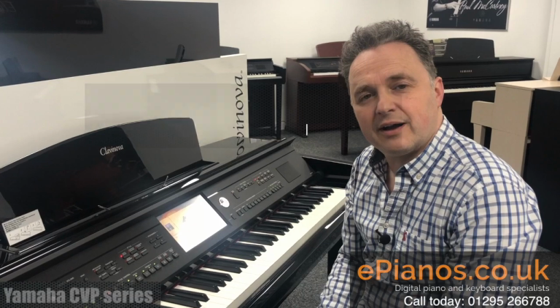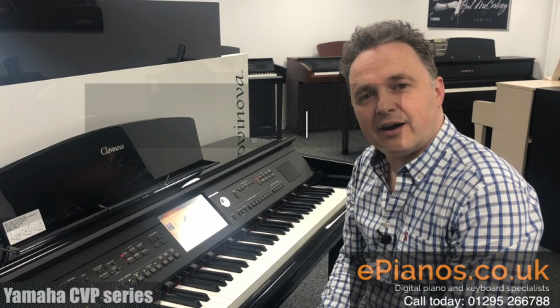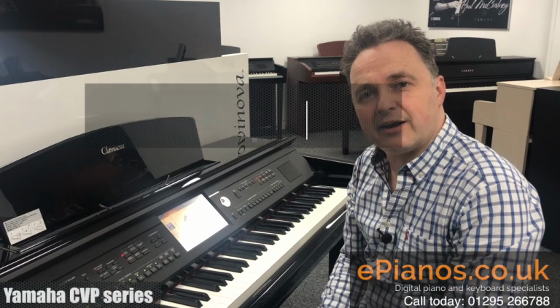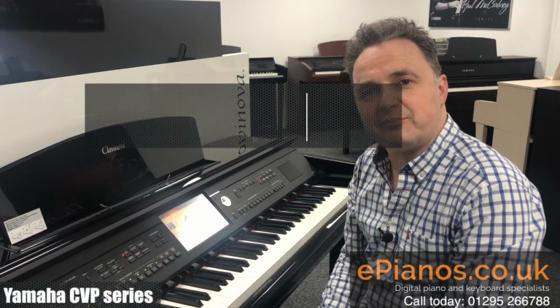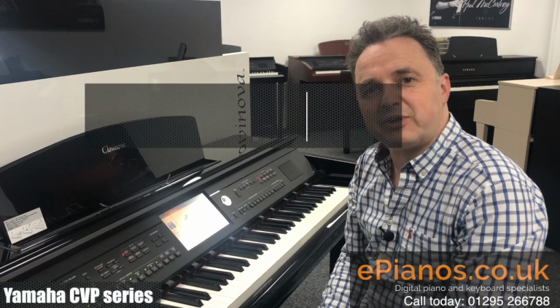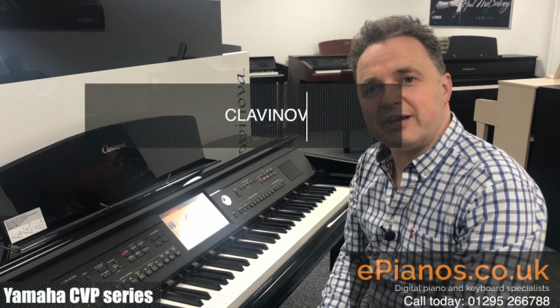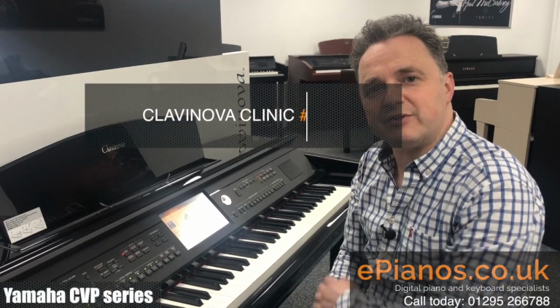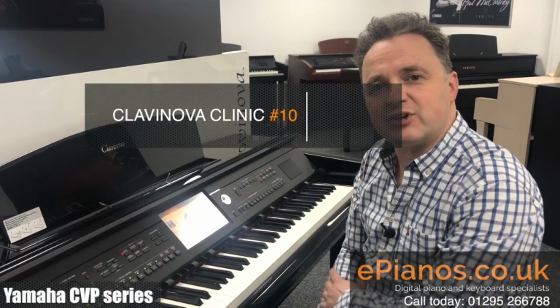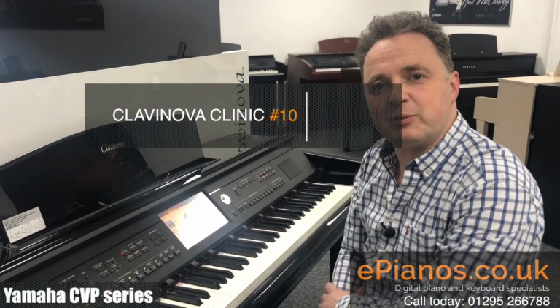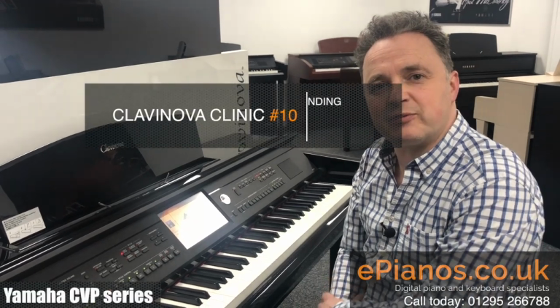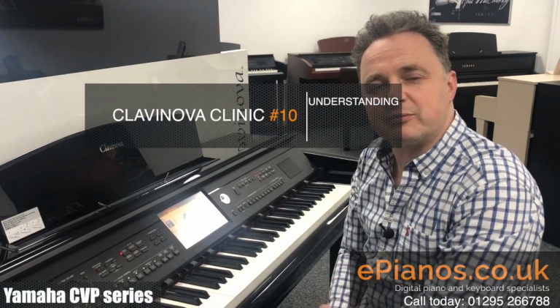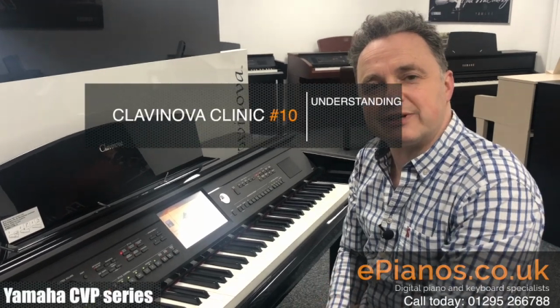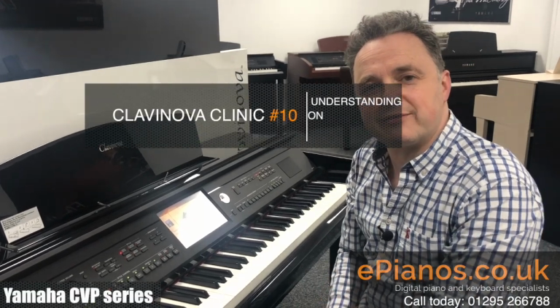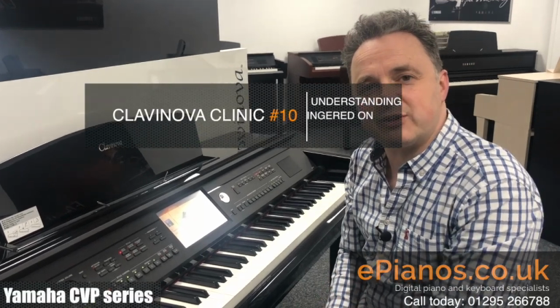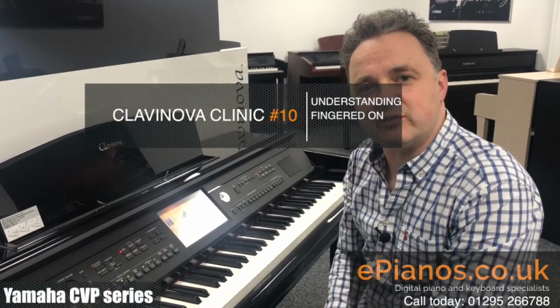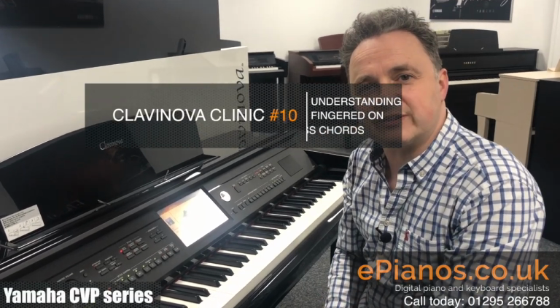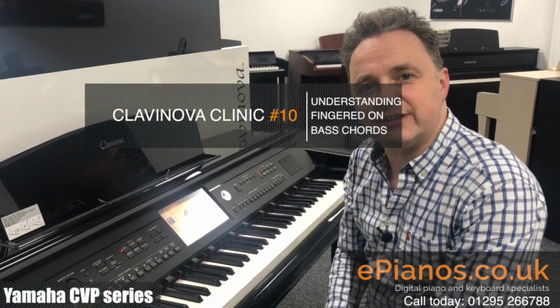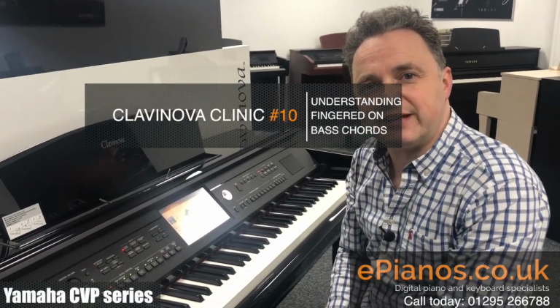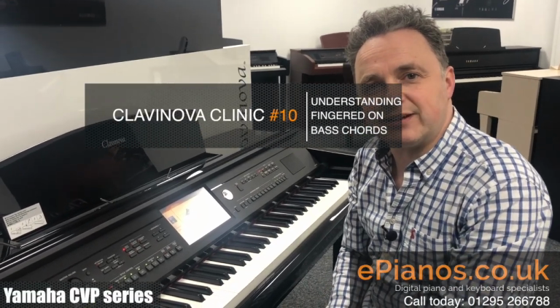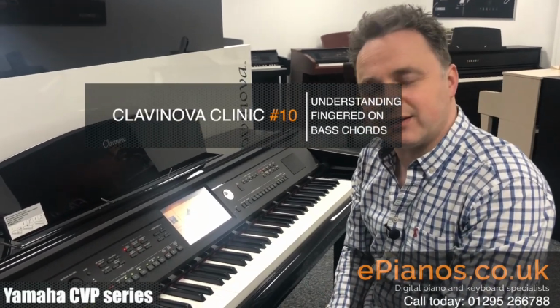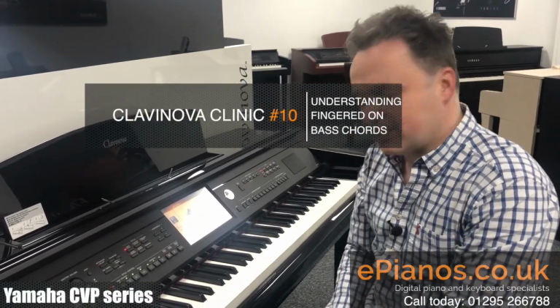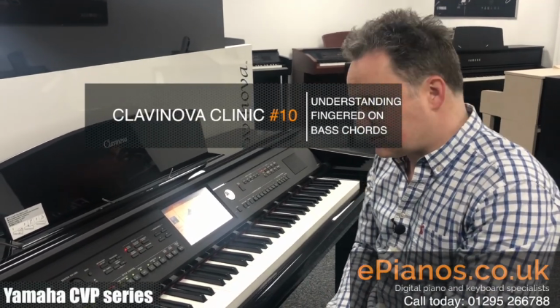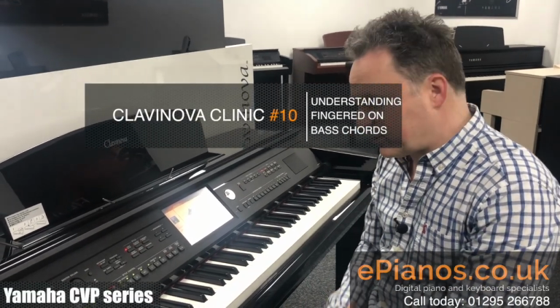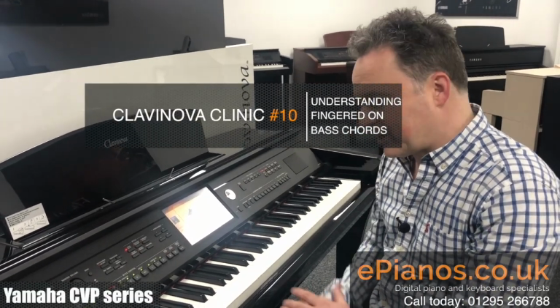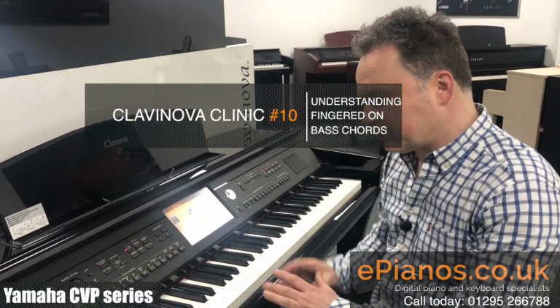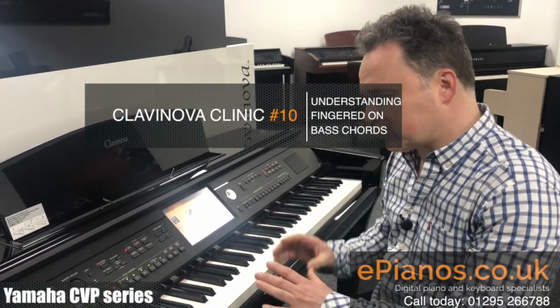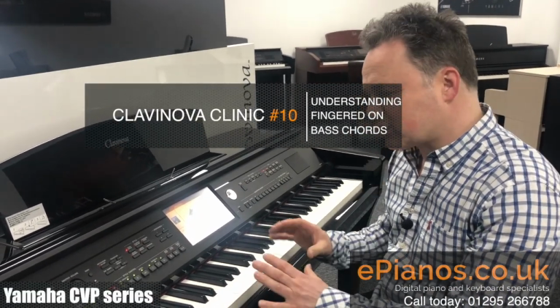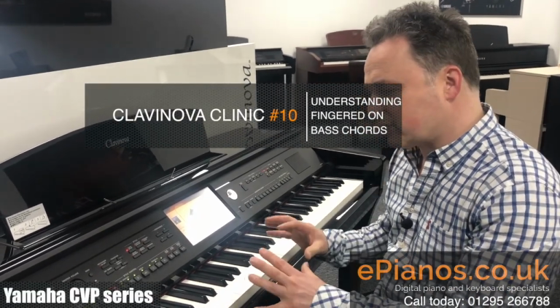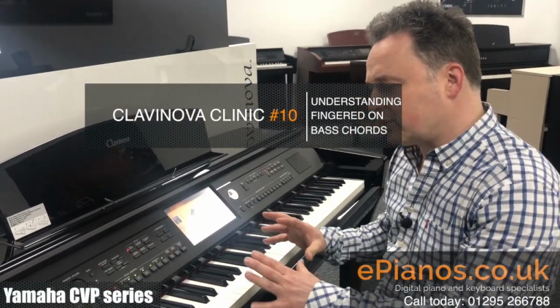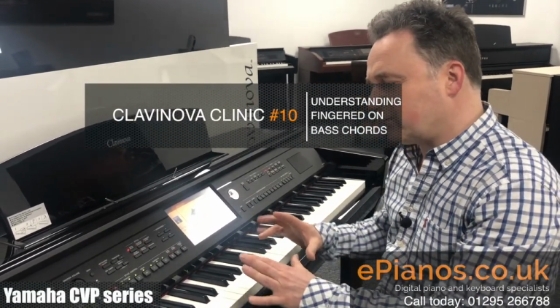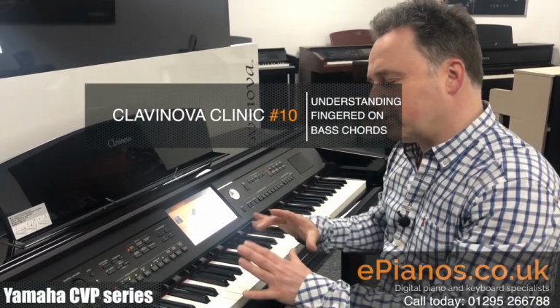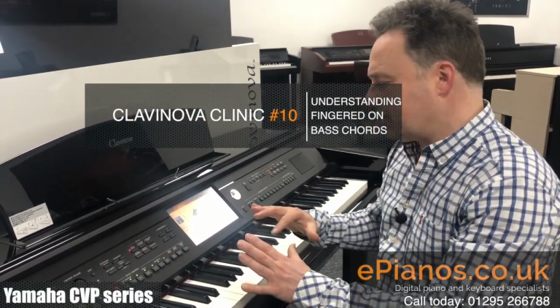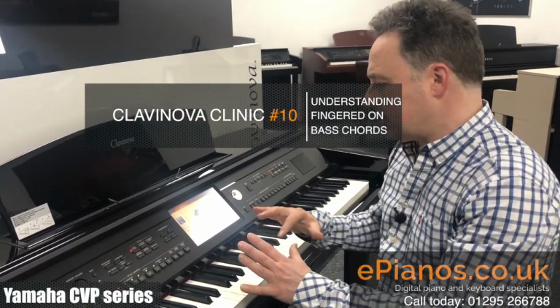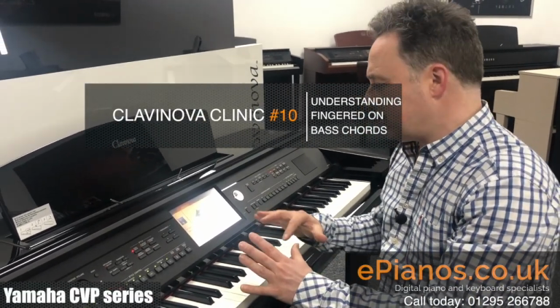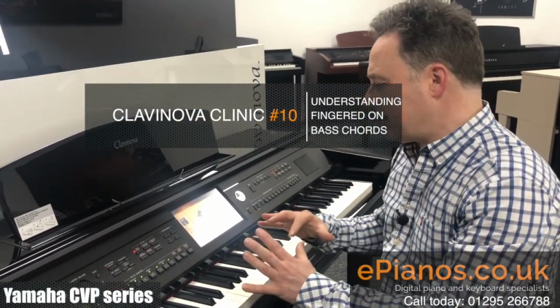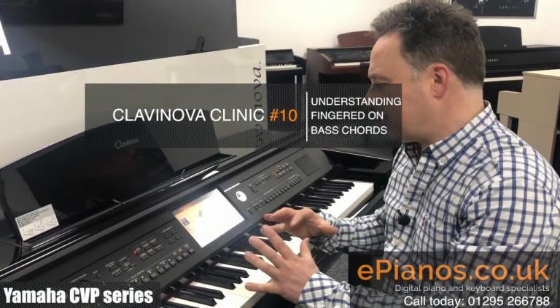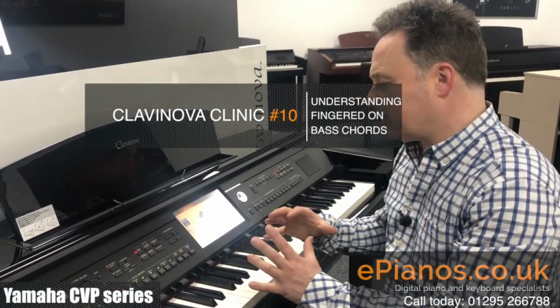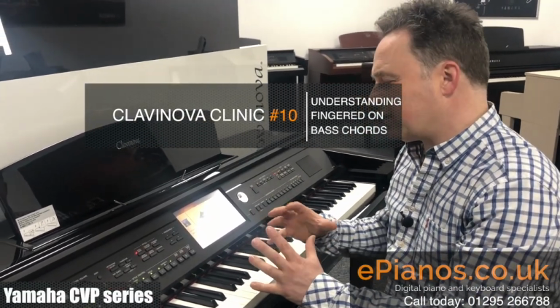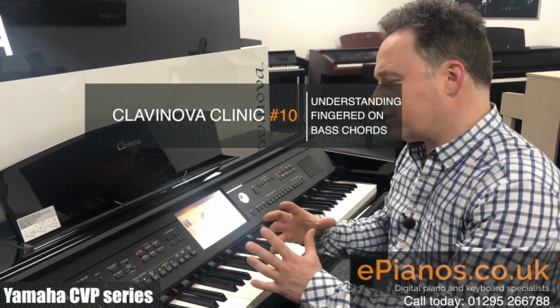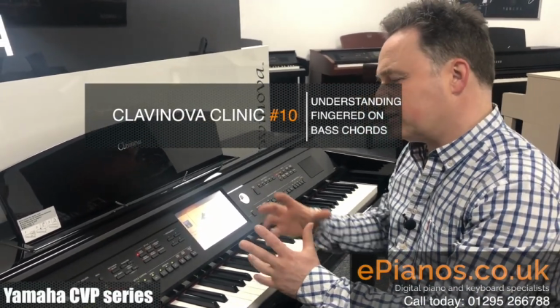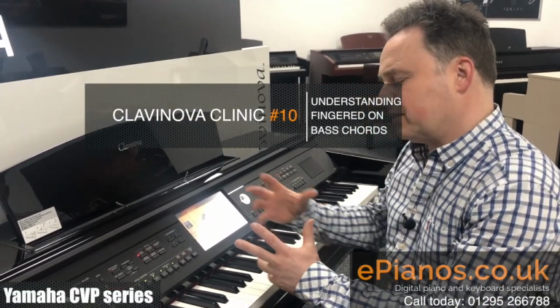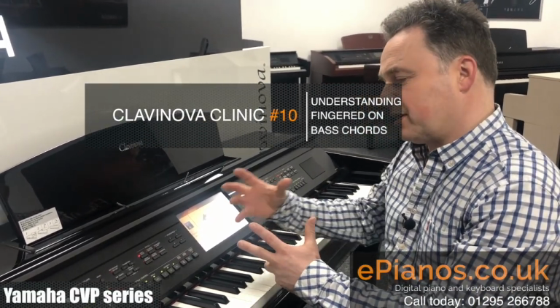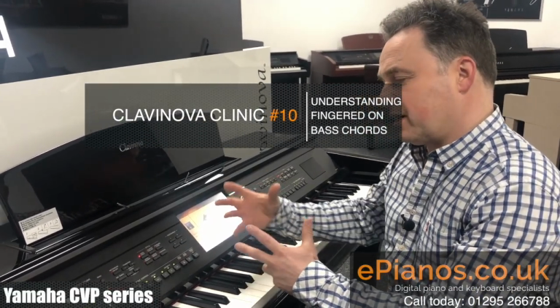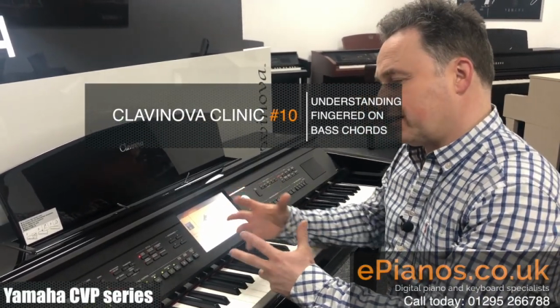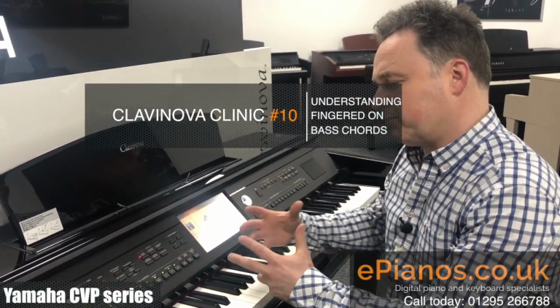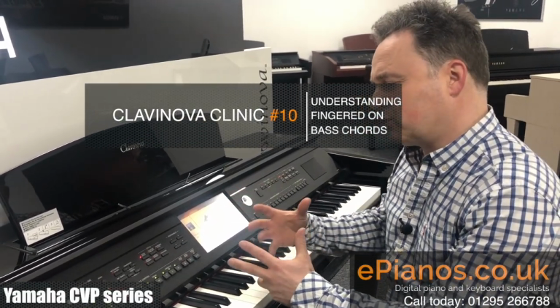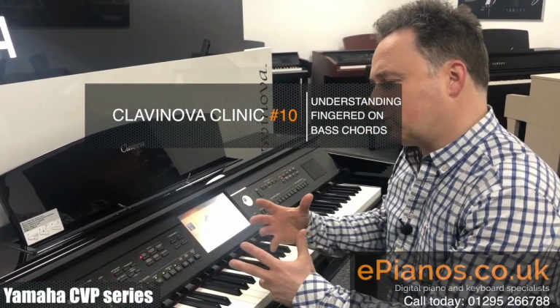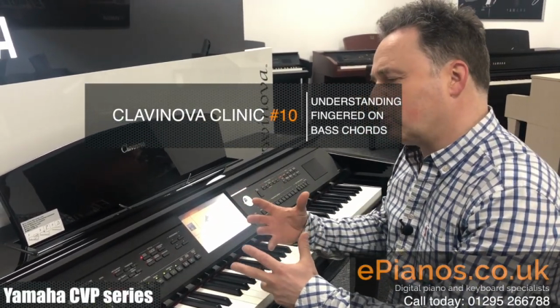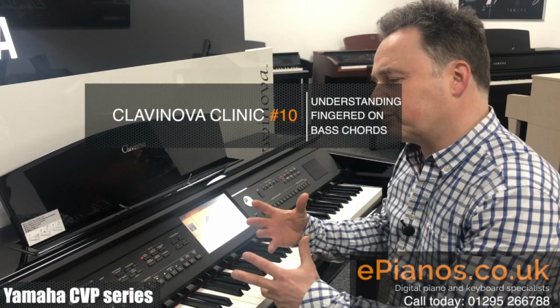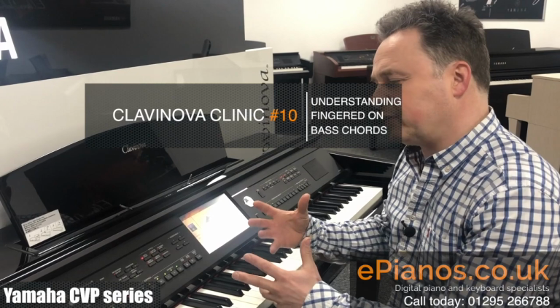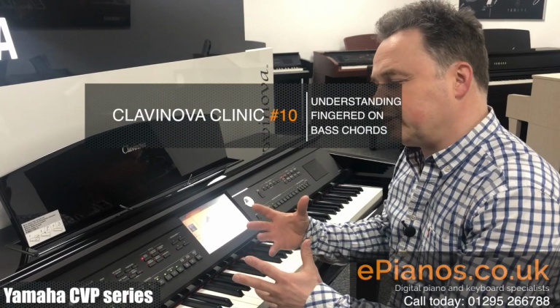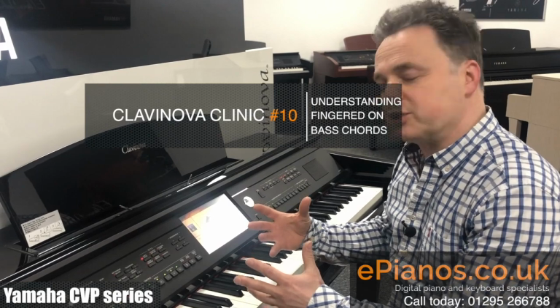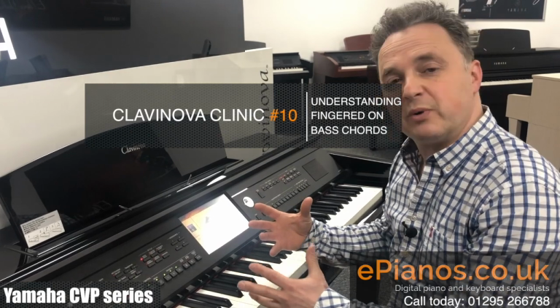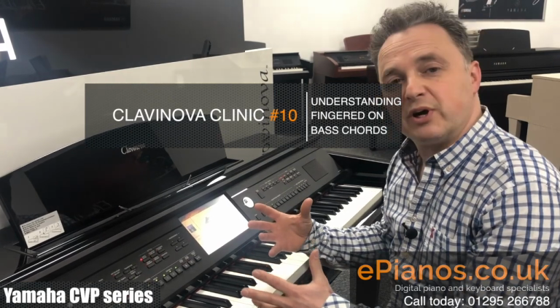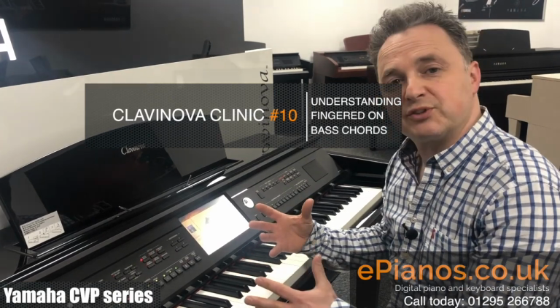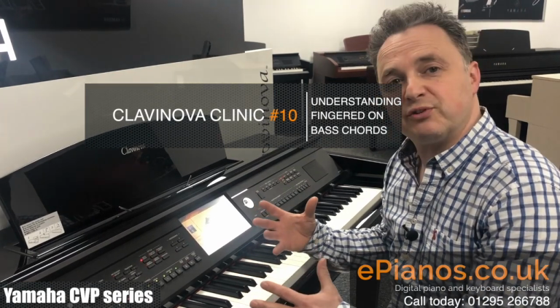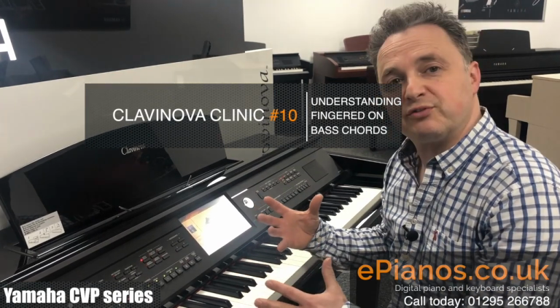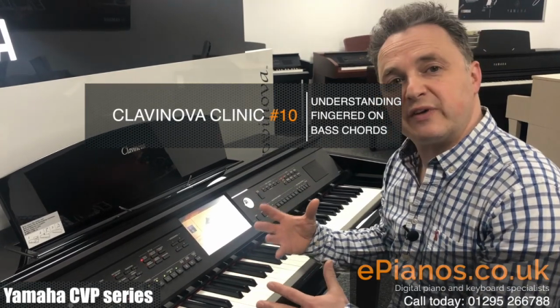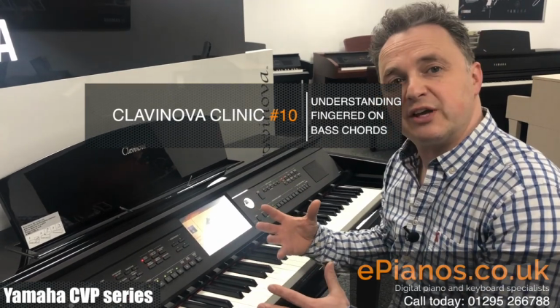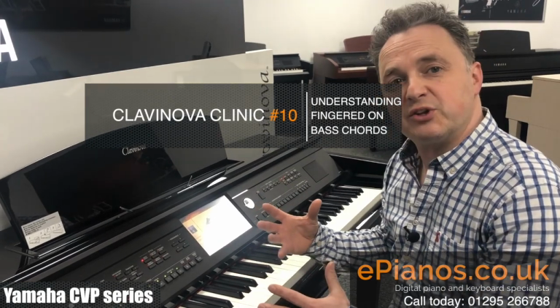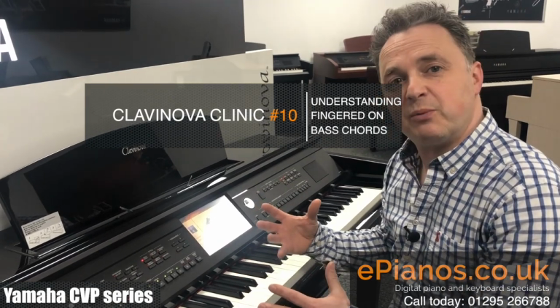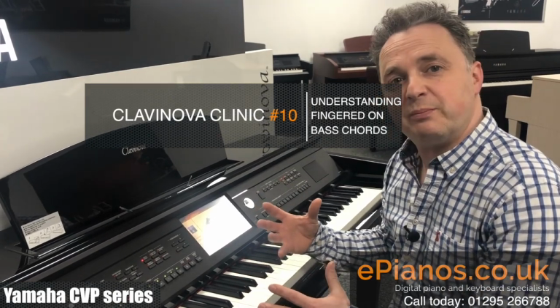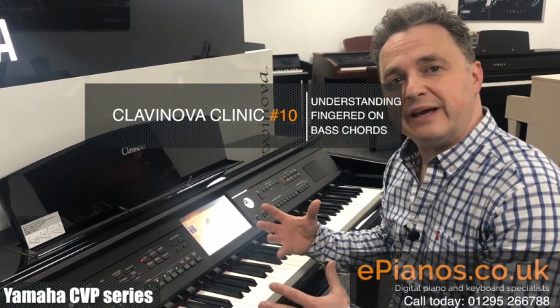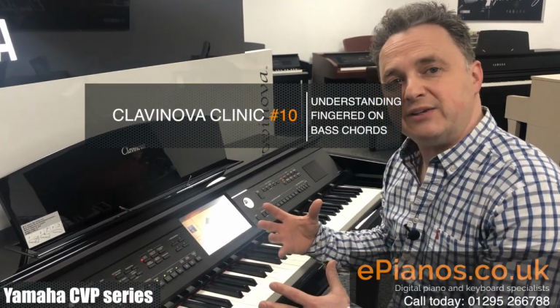Hi, I'm David Cooper from Clavanova Clinic. Today I want to show you how the chord feature works for Fingered on Bass.